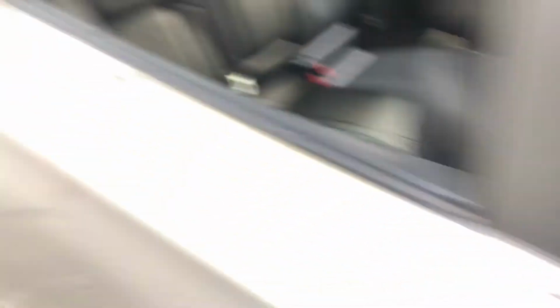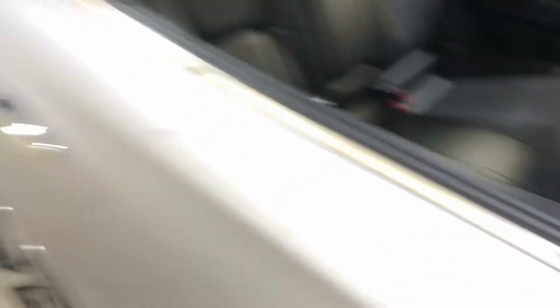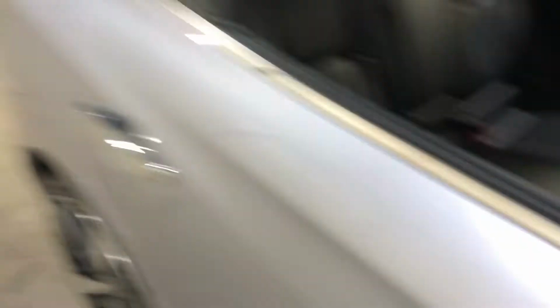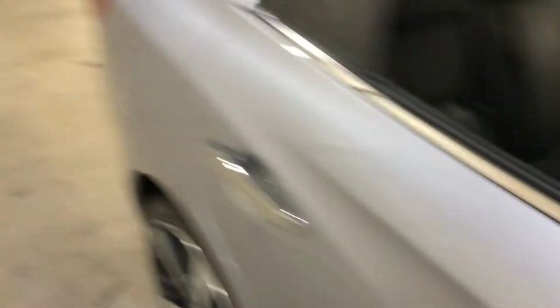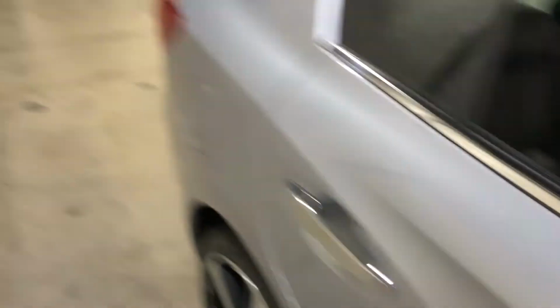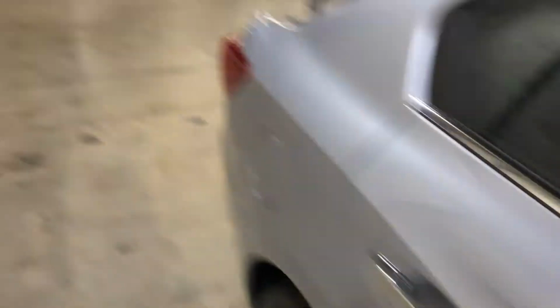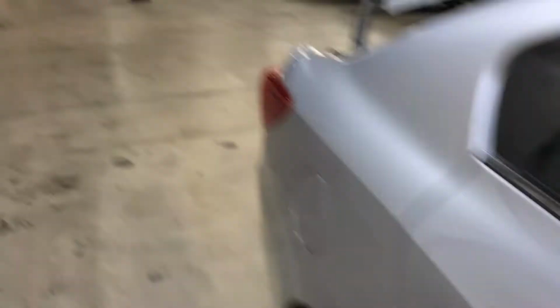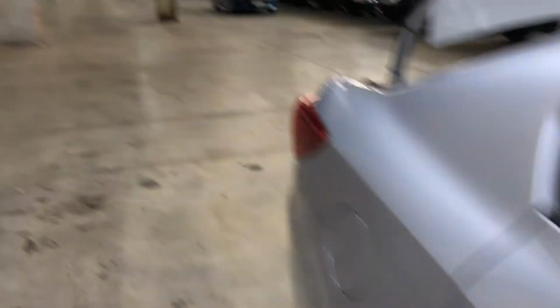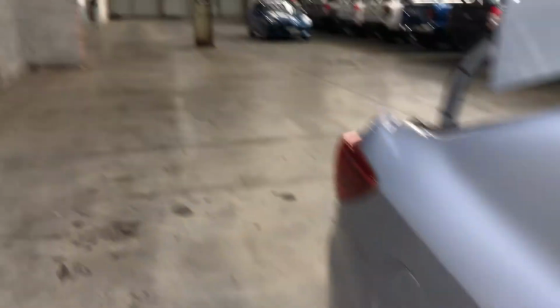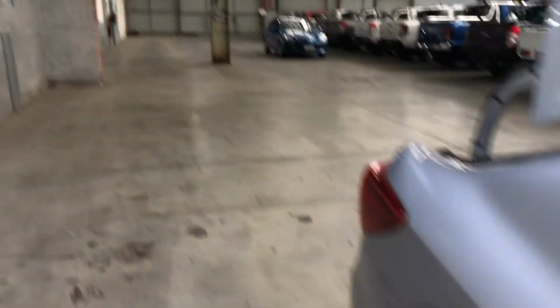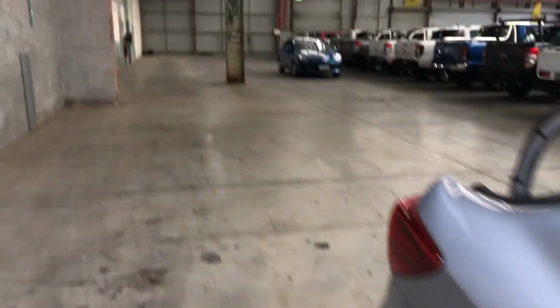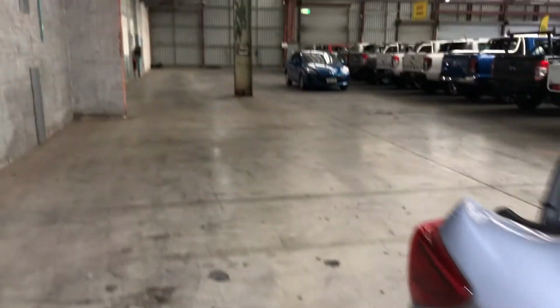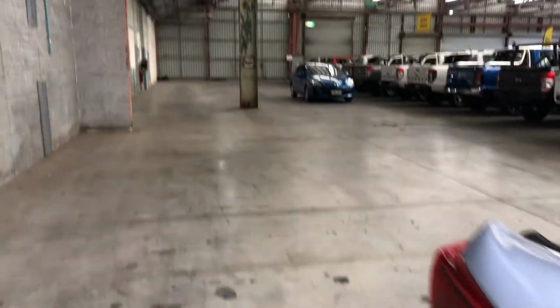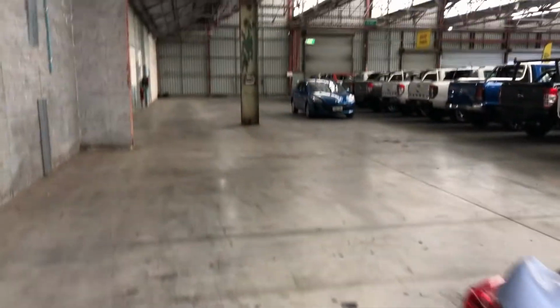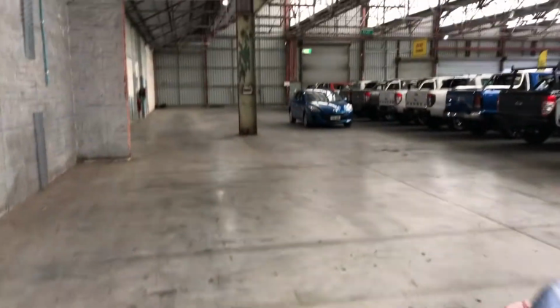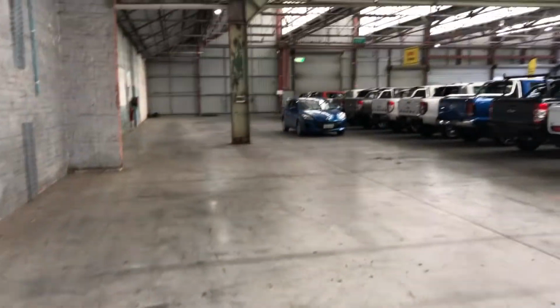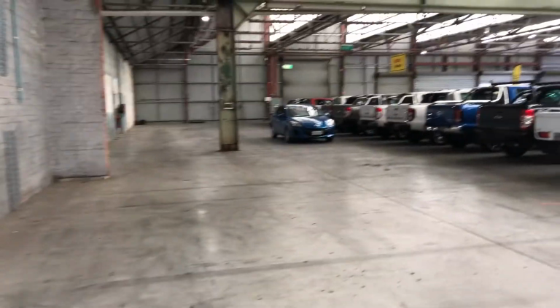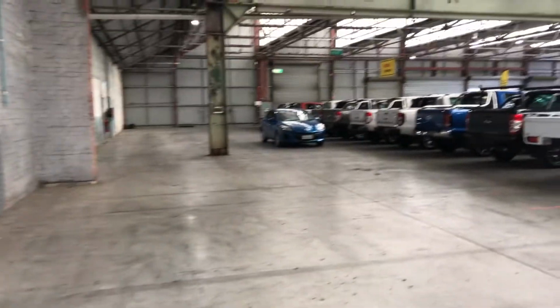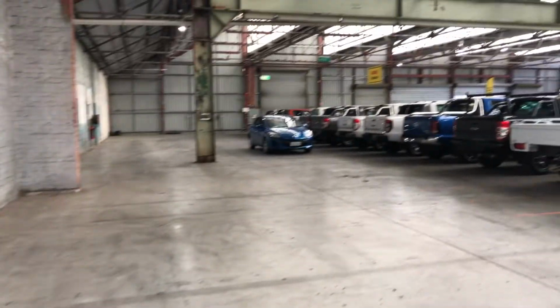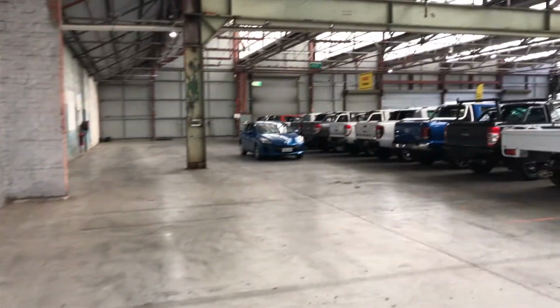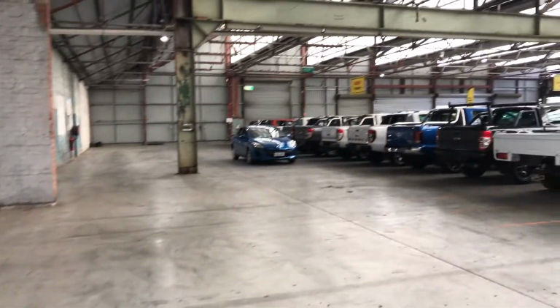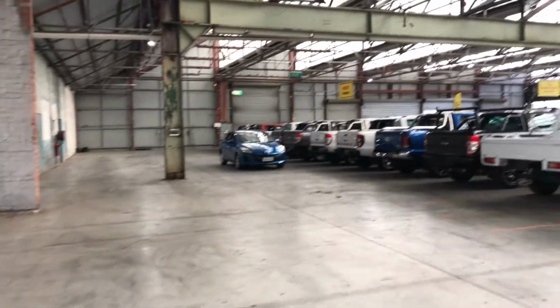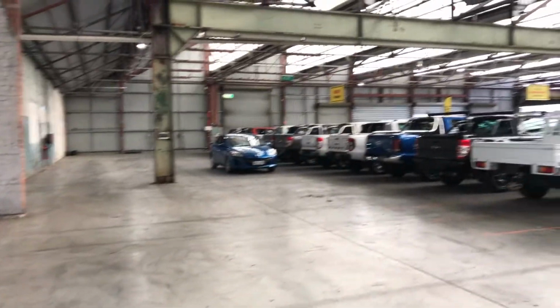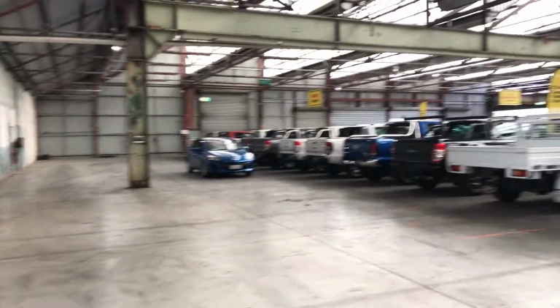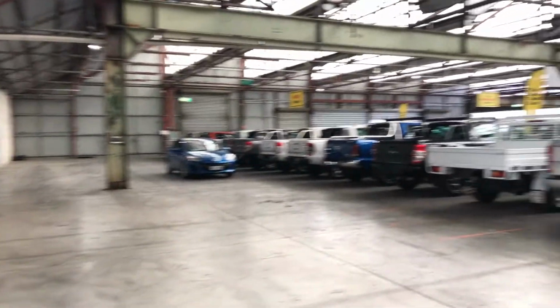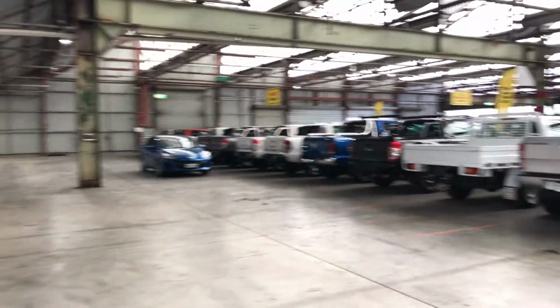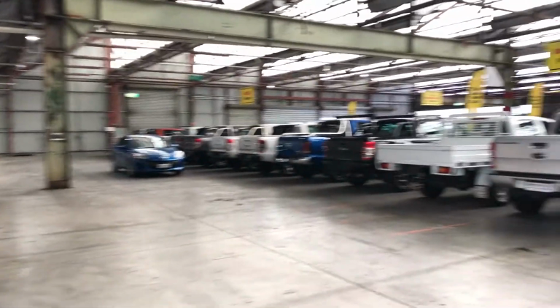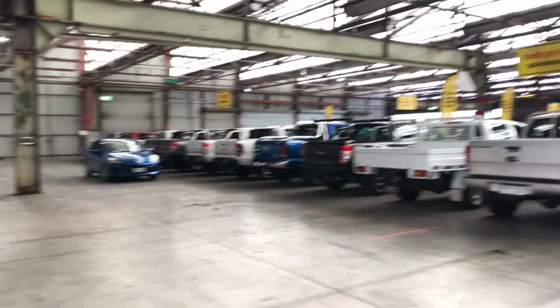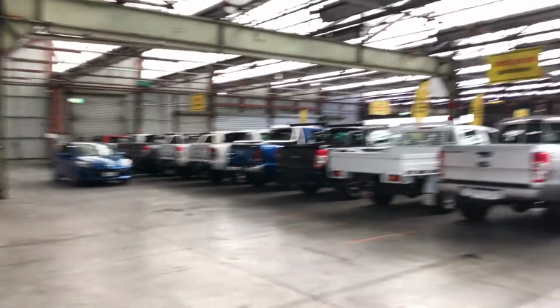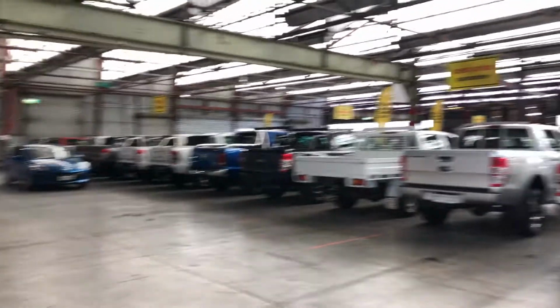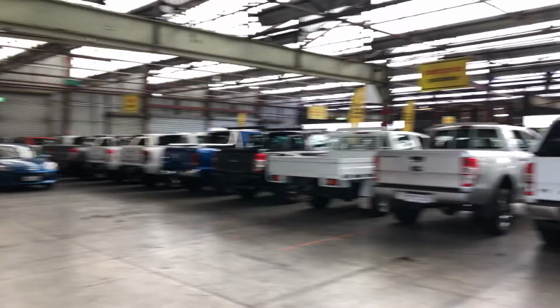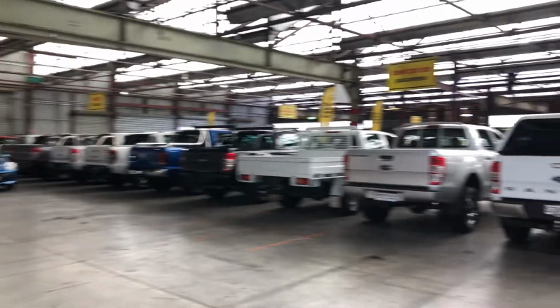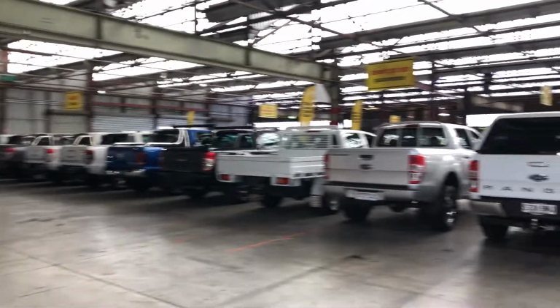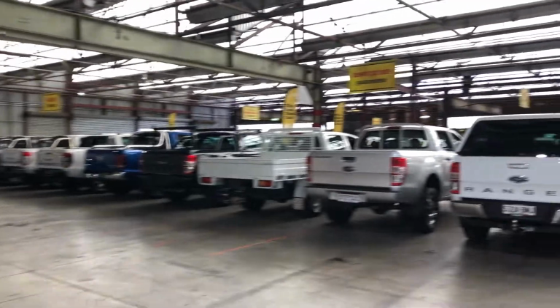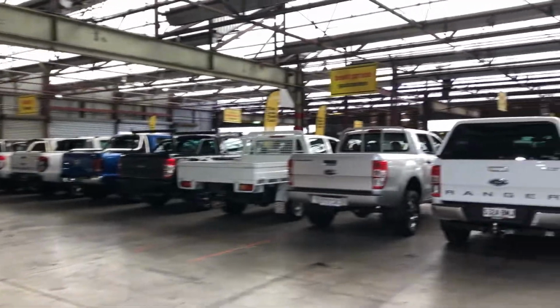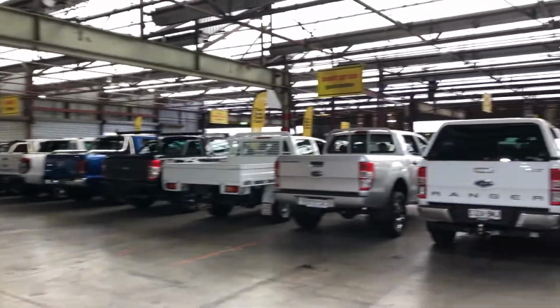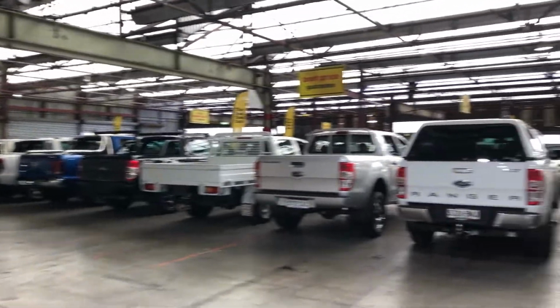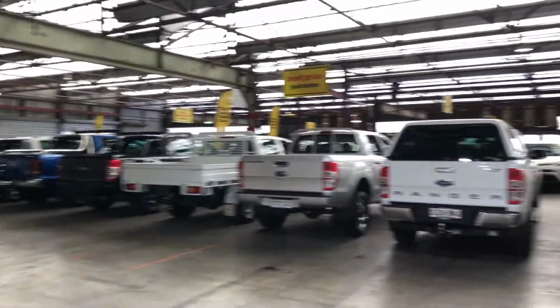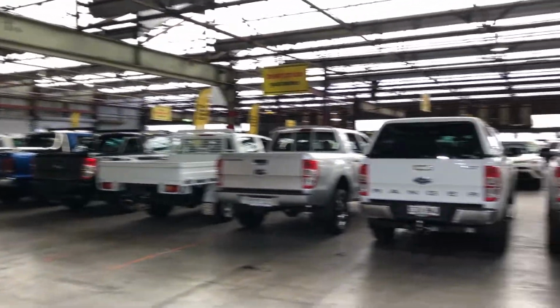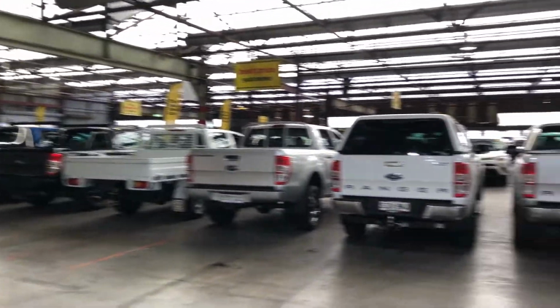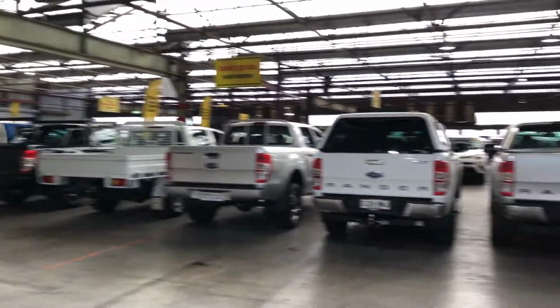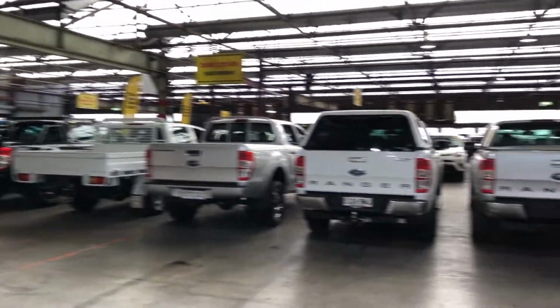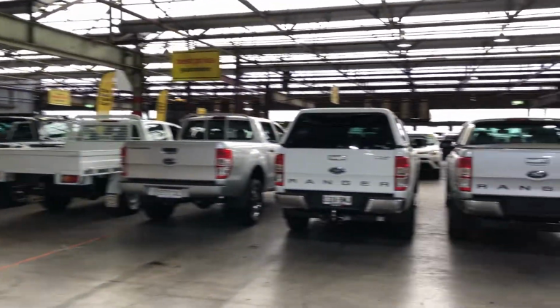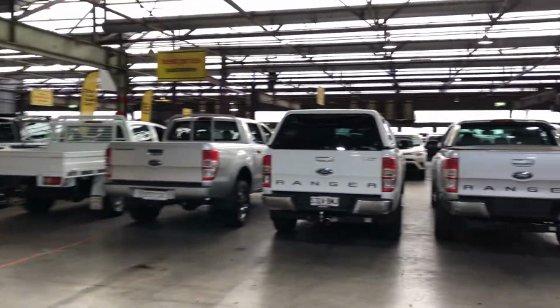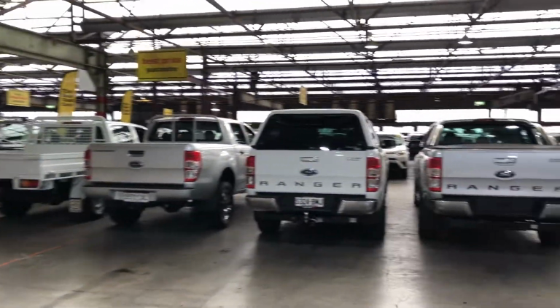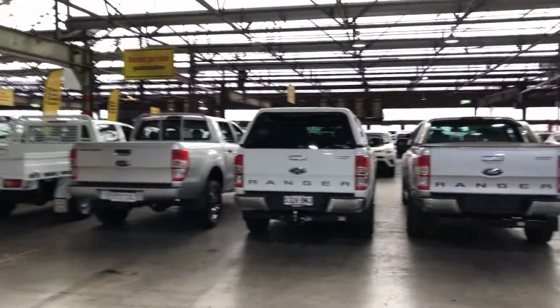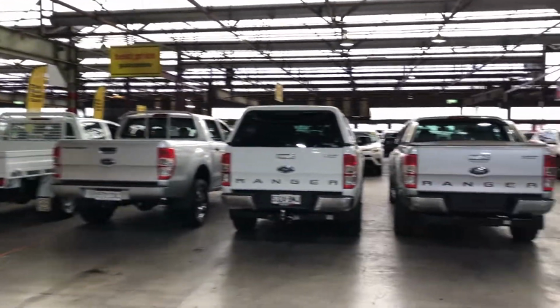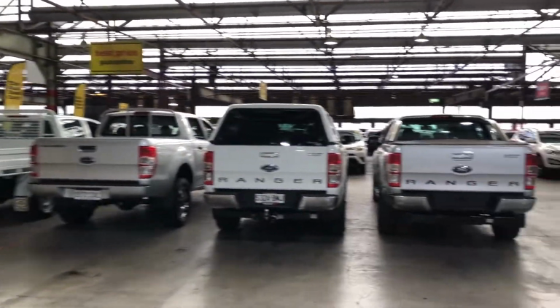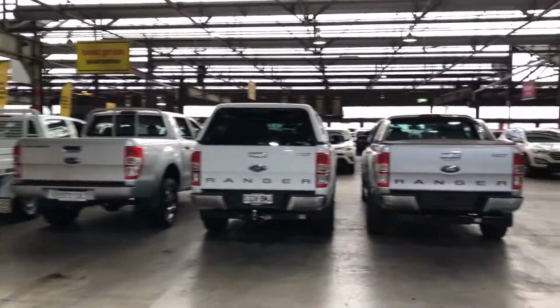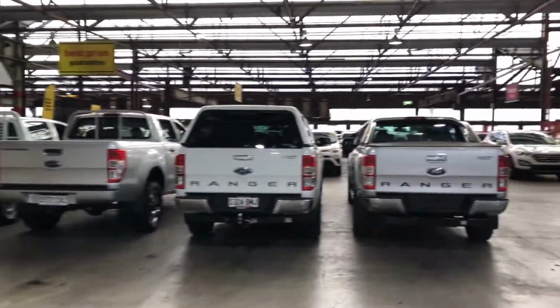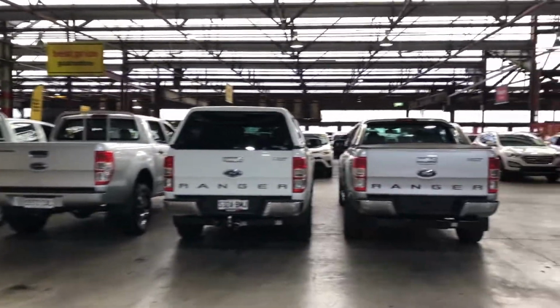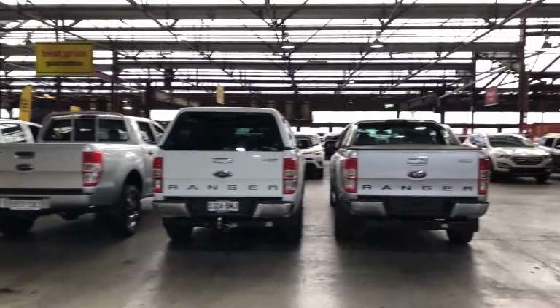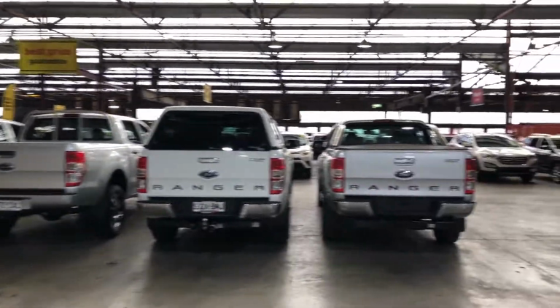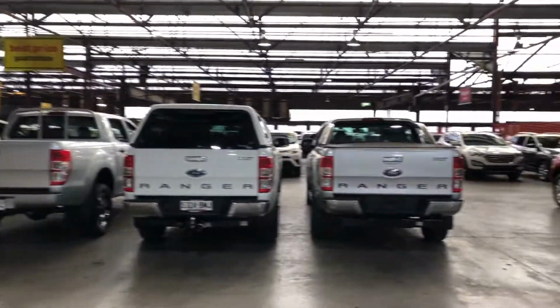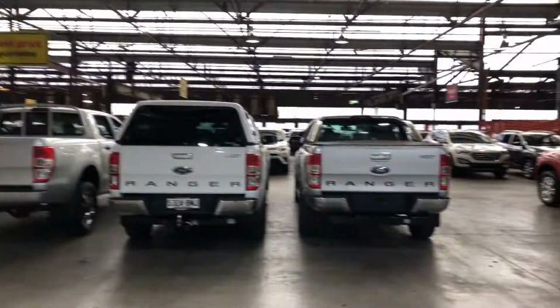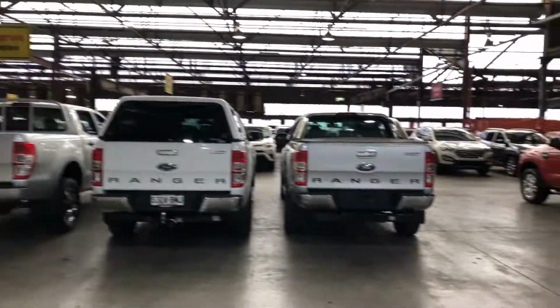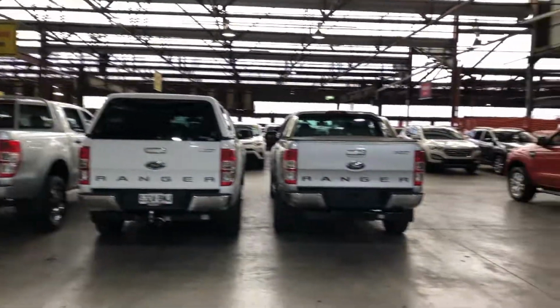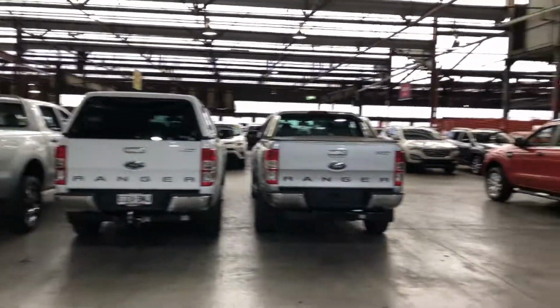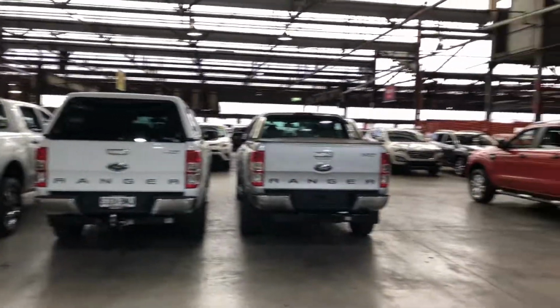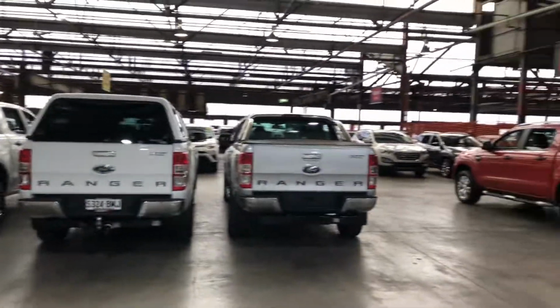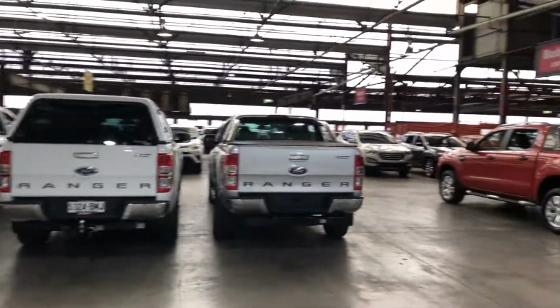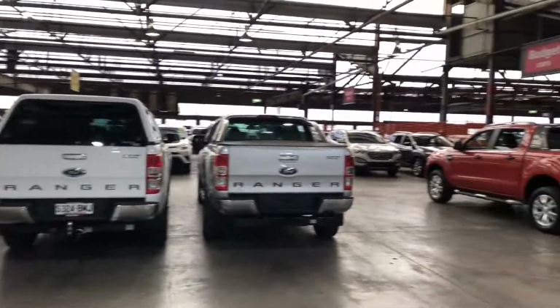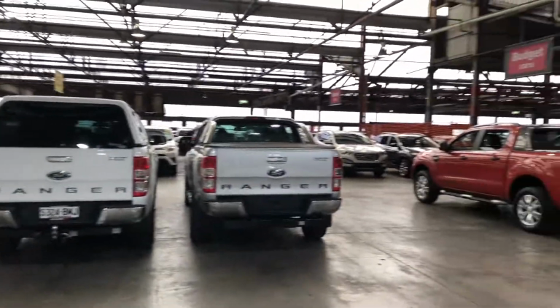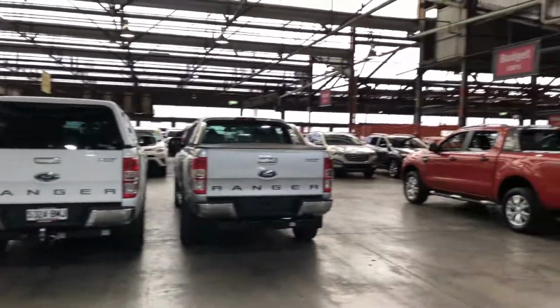If this Impreza isn't for you, we do have over 300 vehicles on the lot with access to over 2,000 vehicles Australia wide. Hope to see you soon.